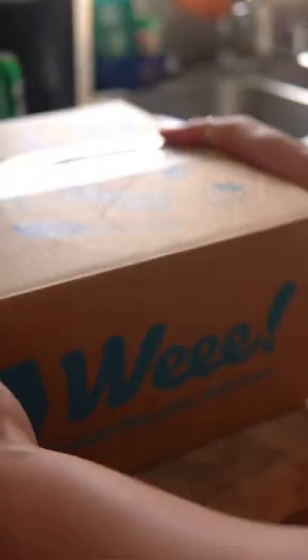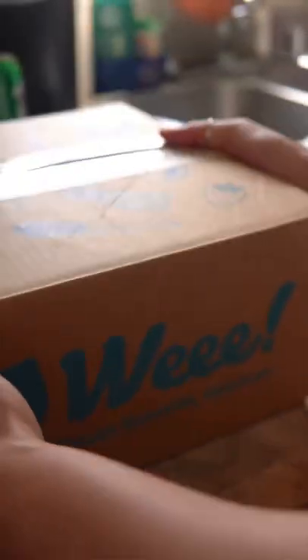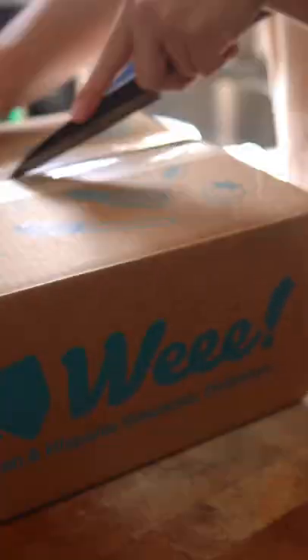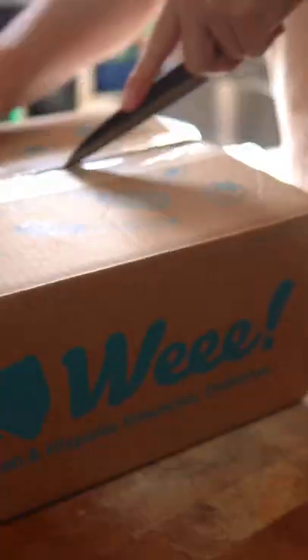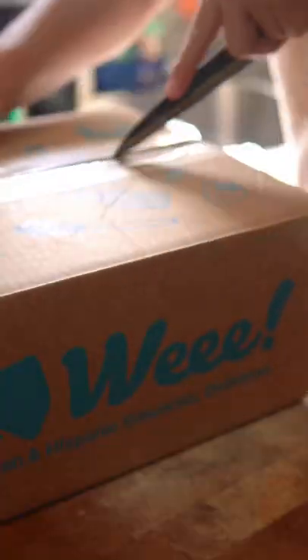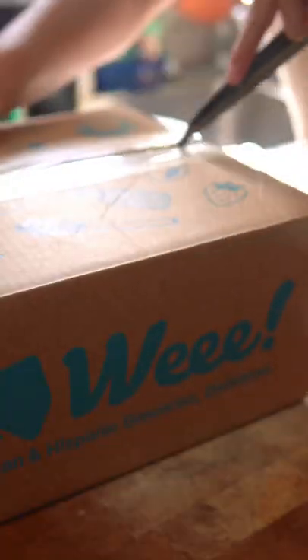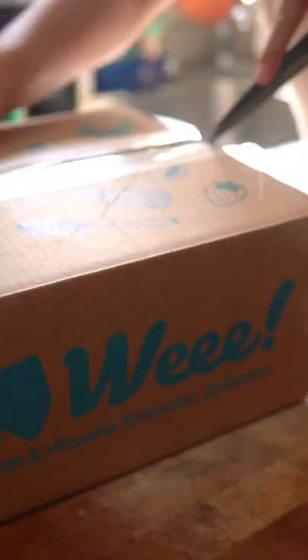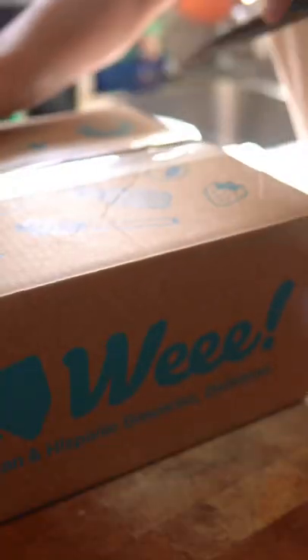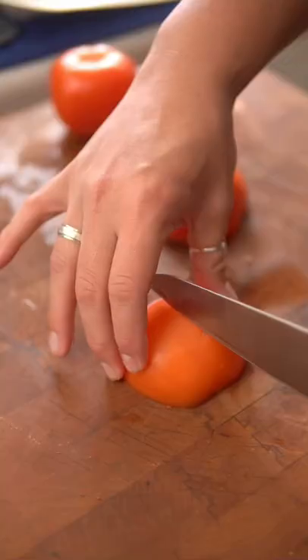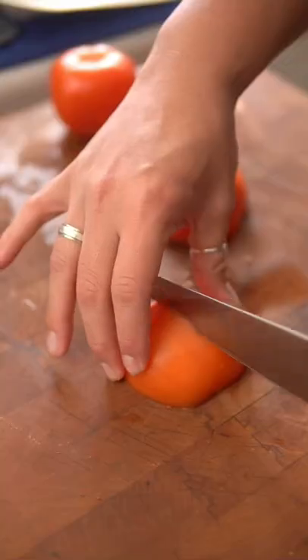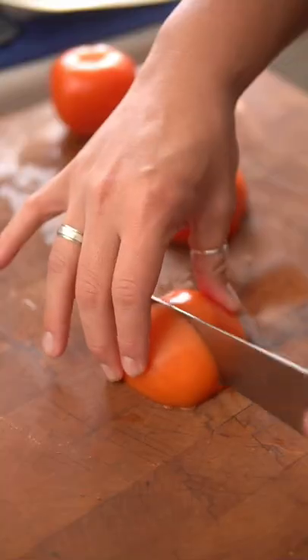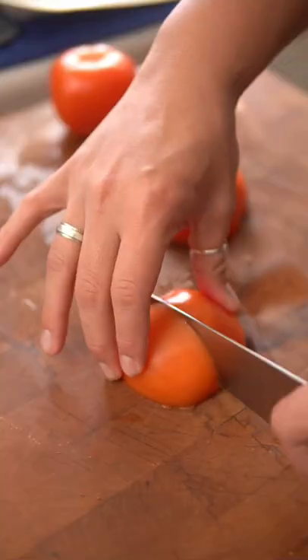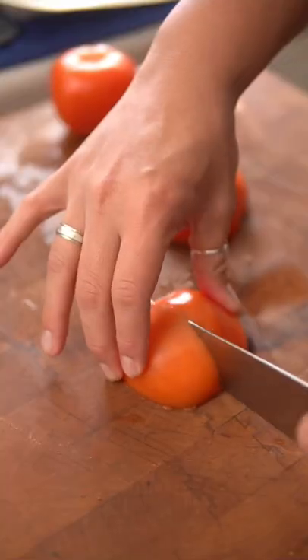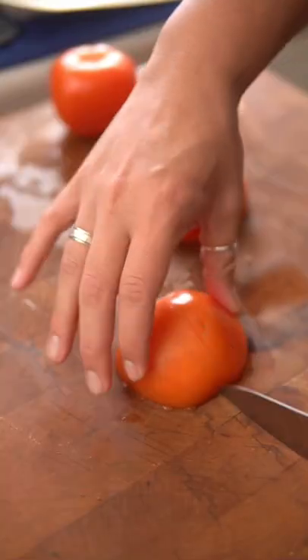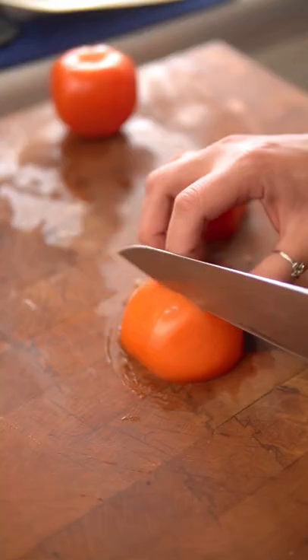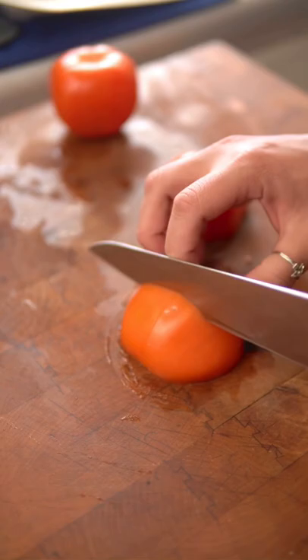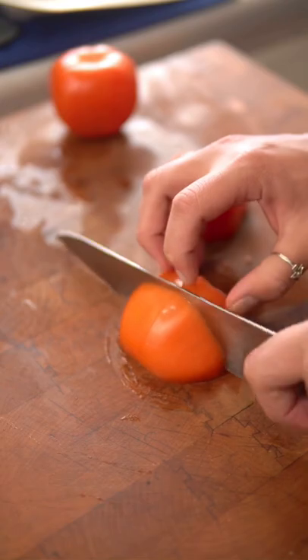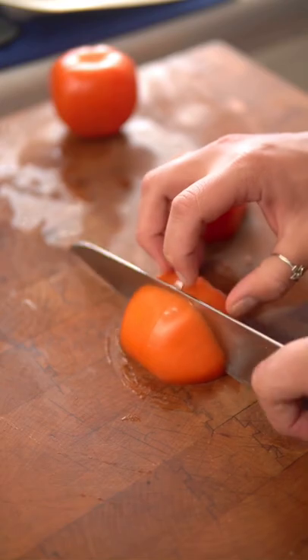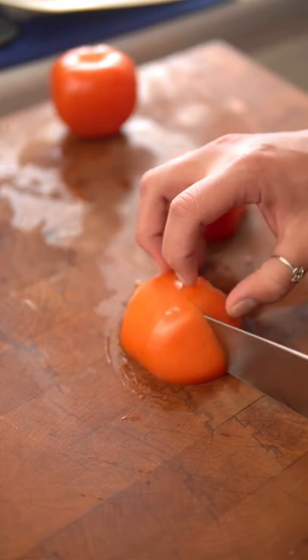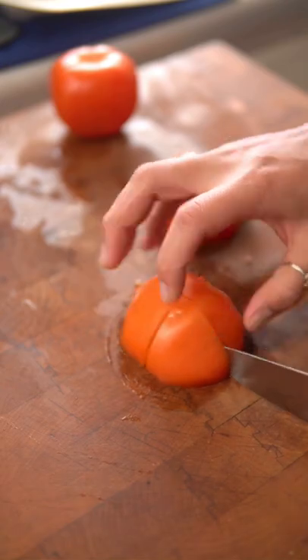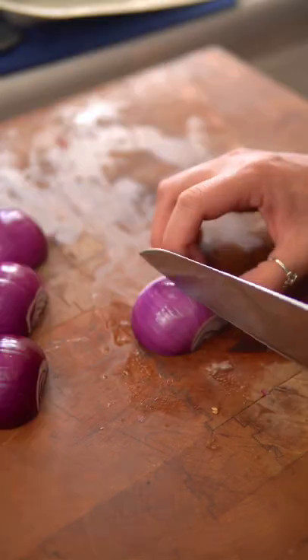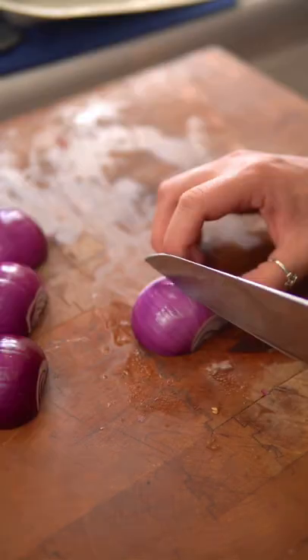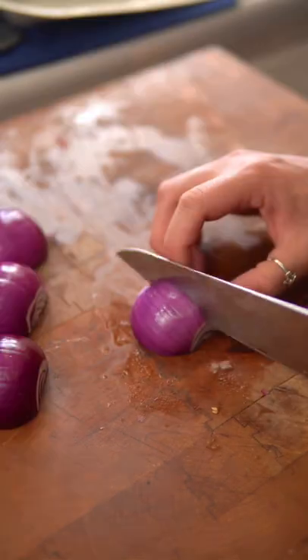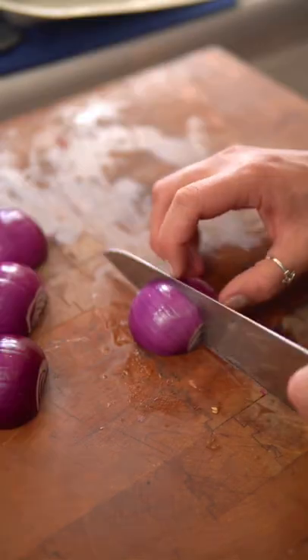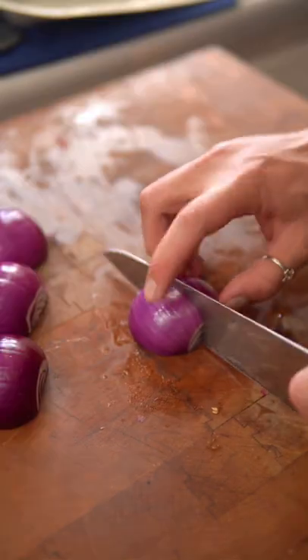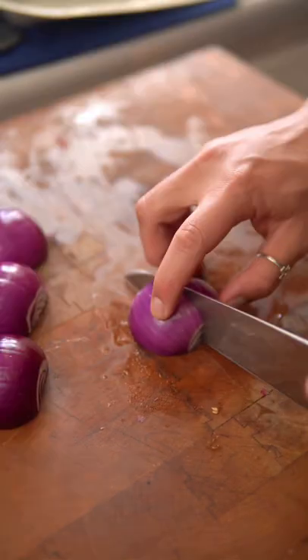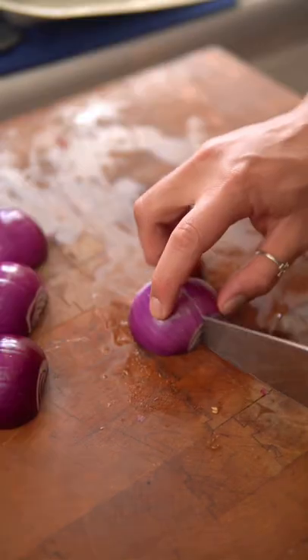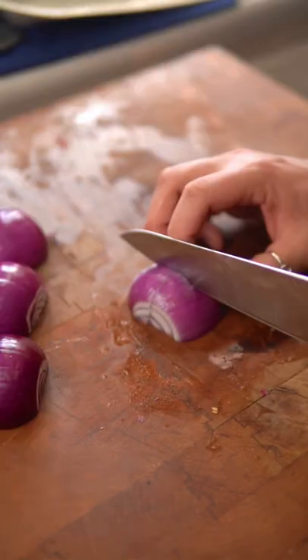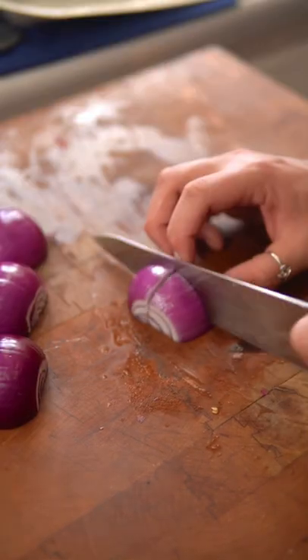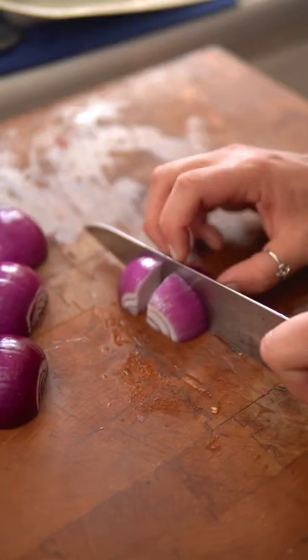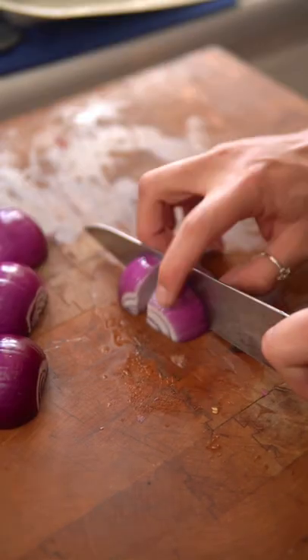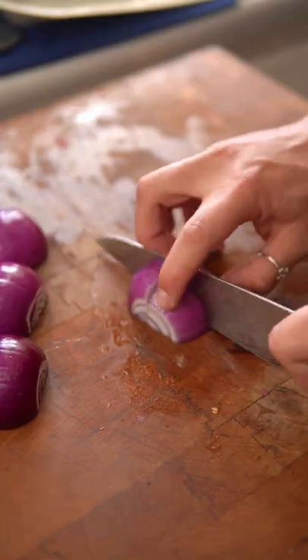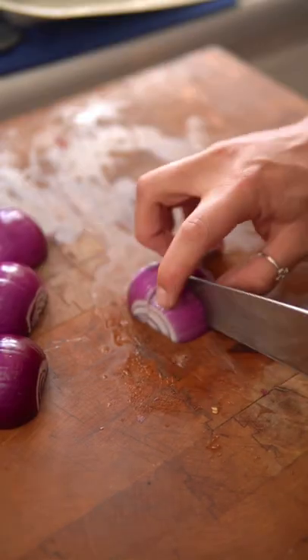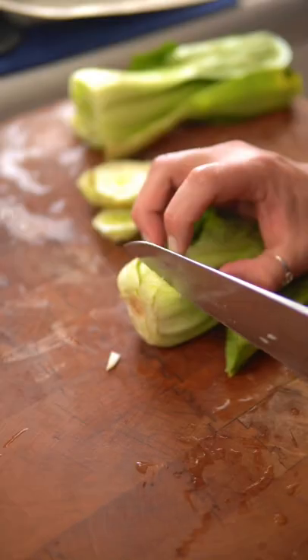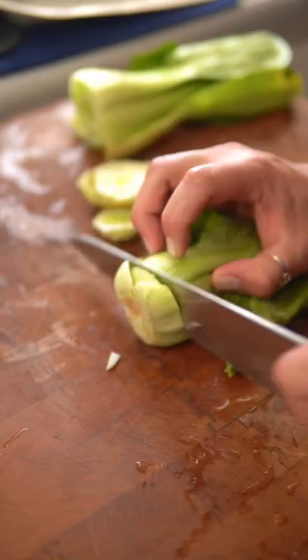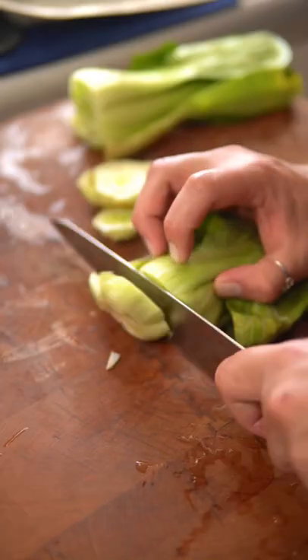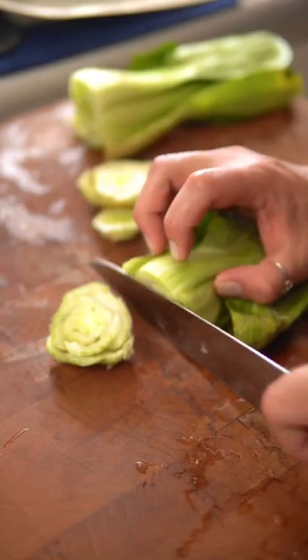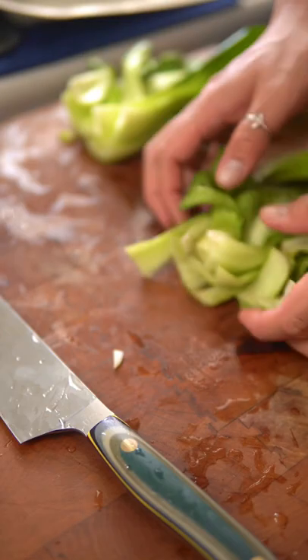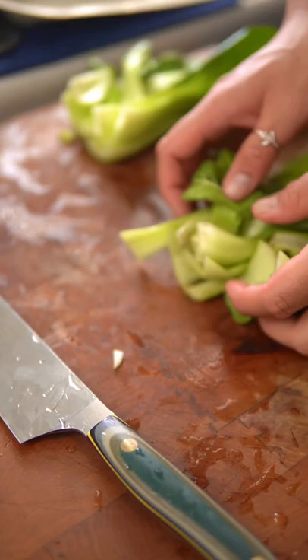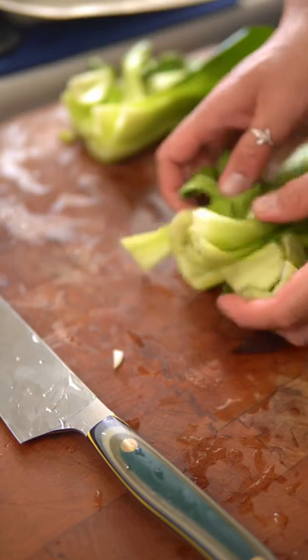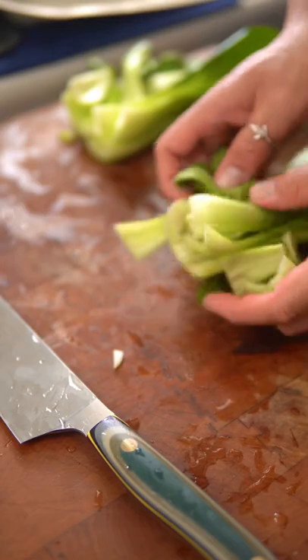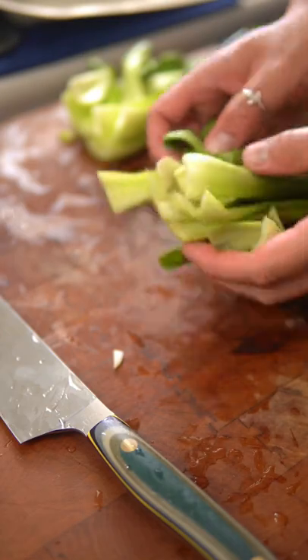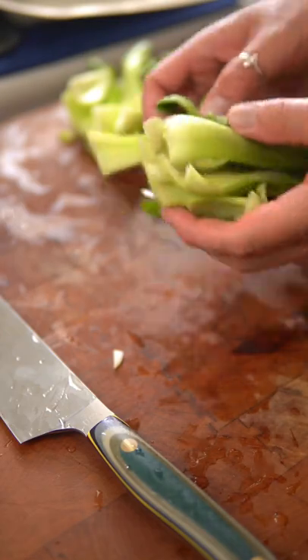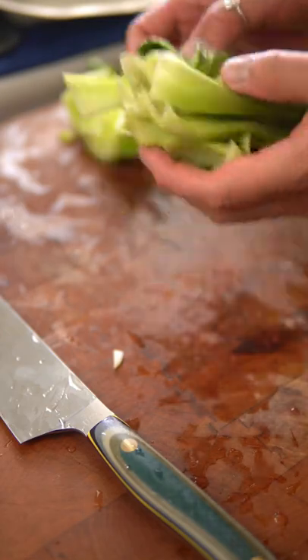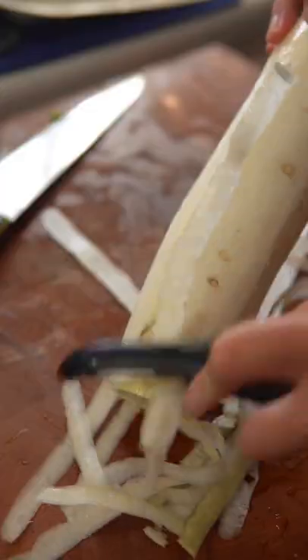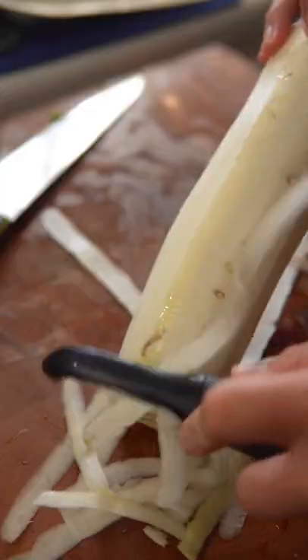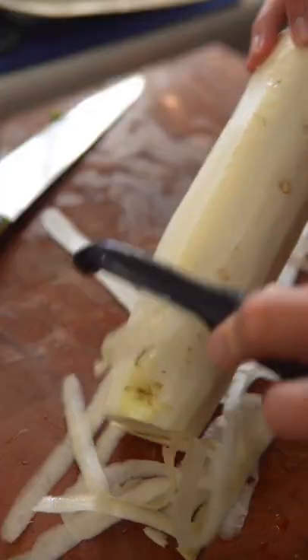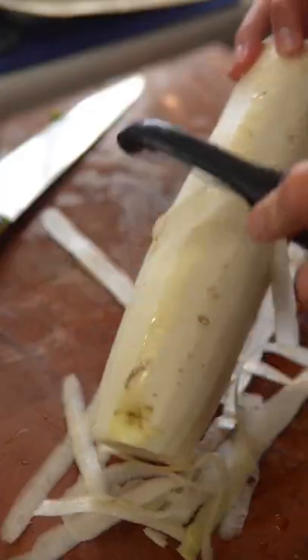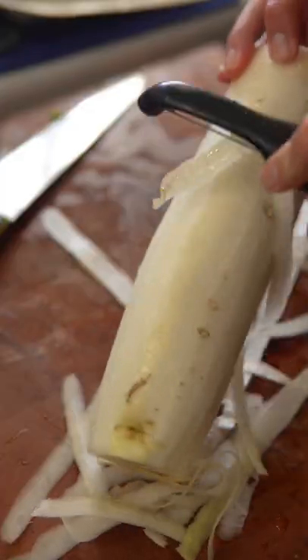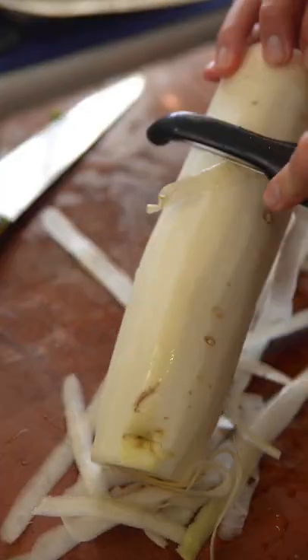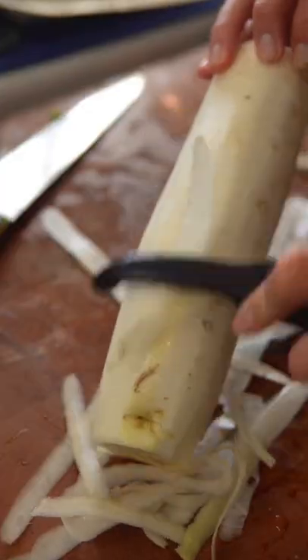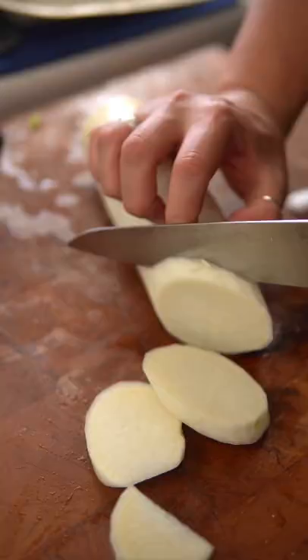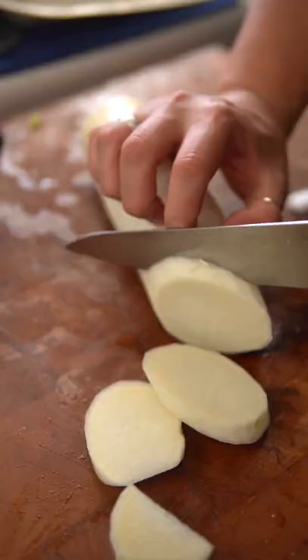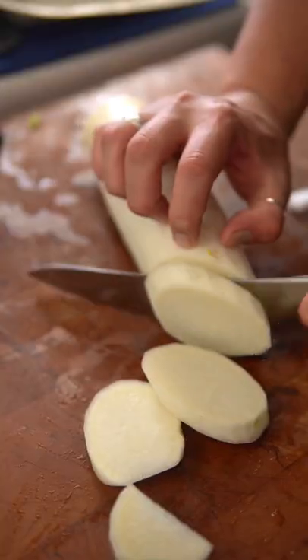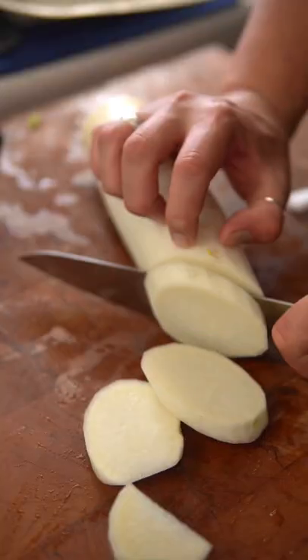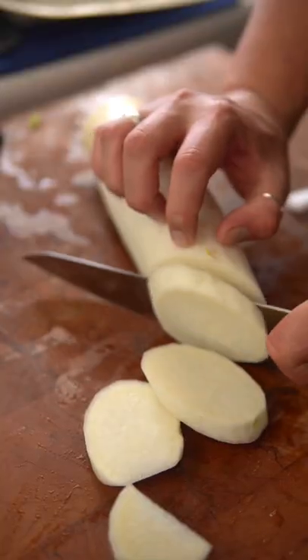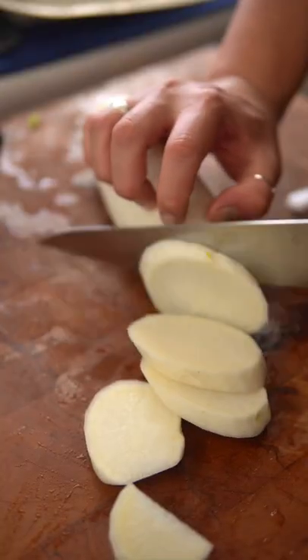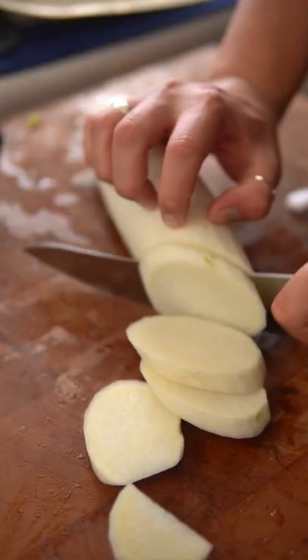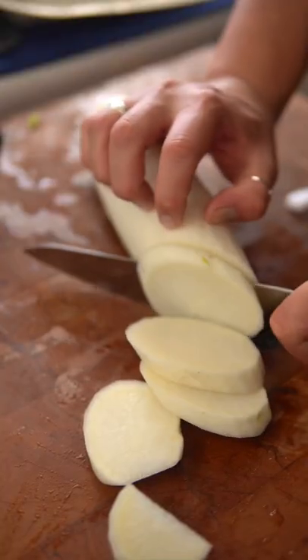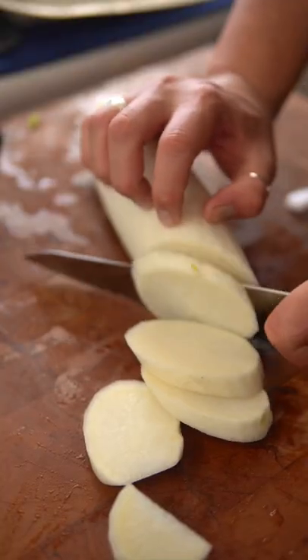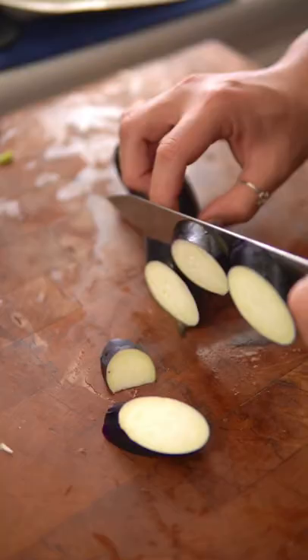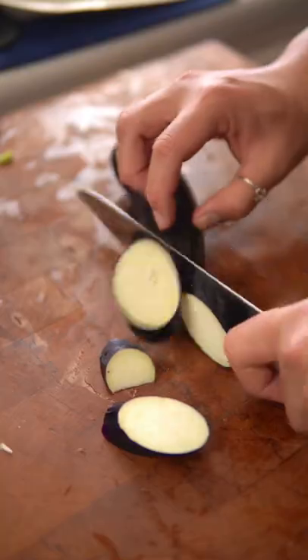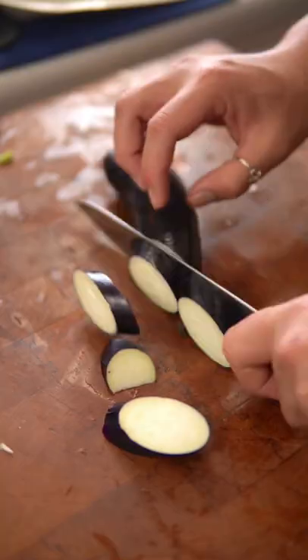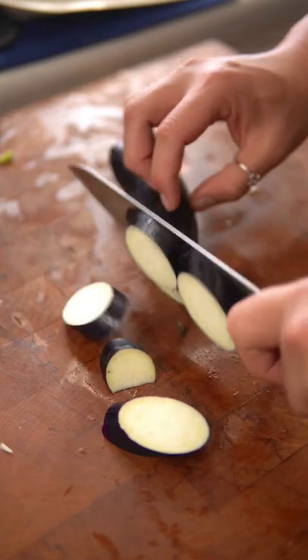To get started, prep your vegetables. Here I have tomatoes, onions, bok choy, daikon, eggplant, taro, and long beans.